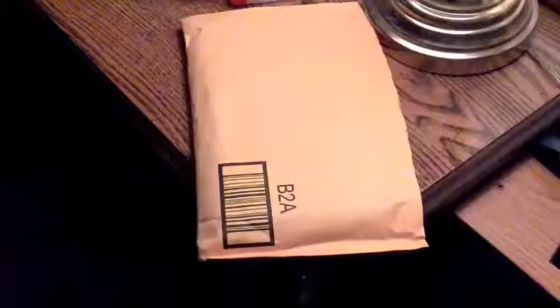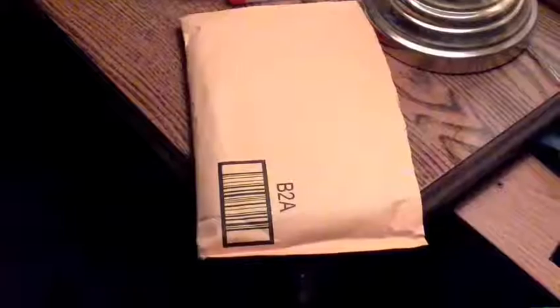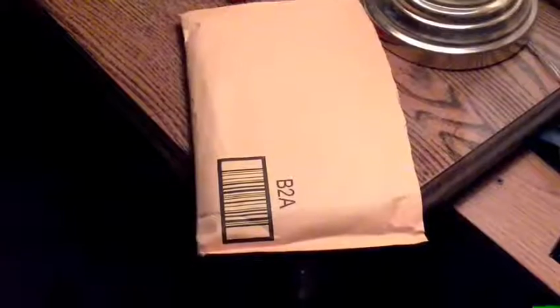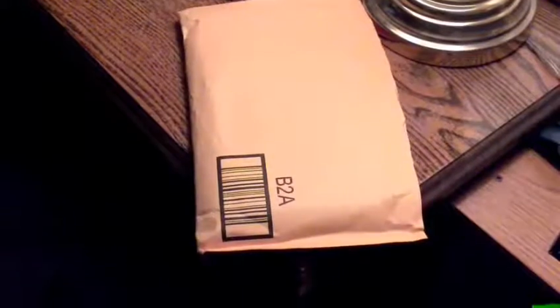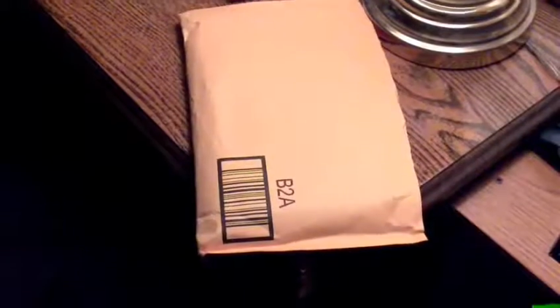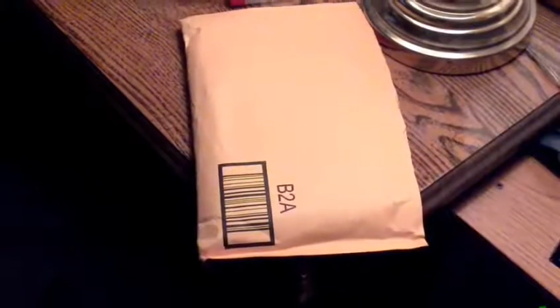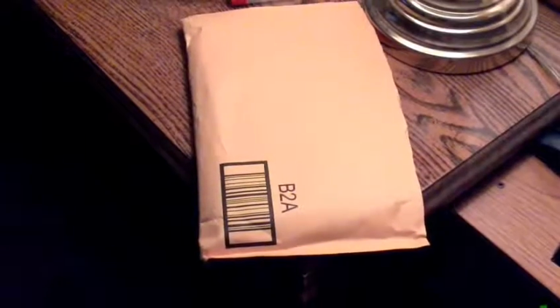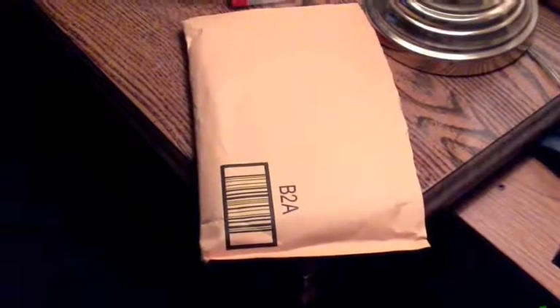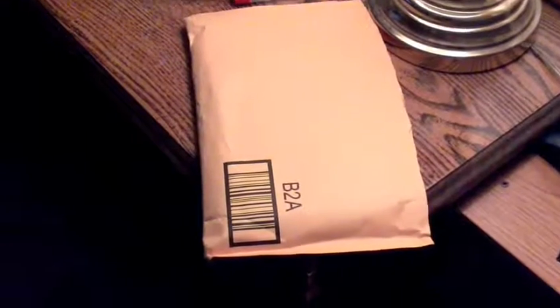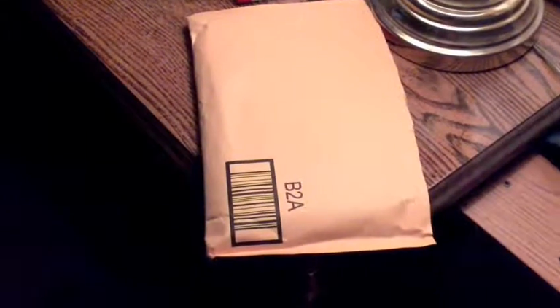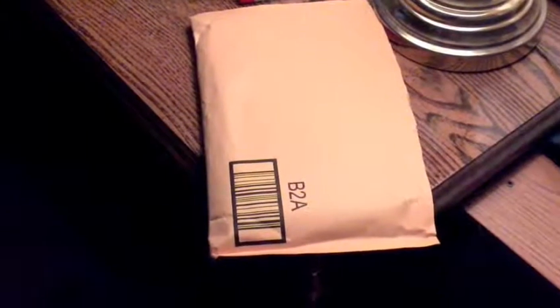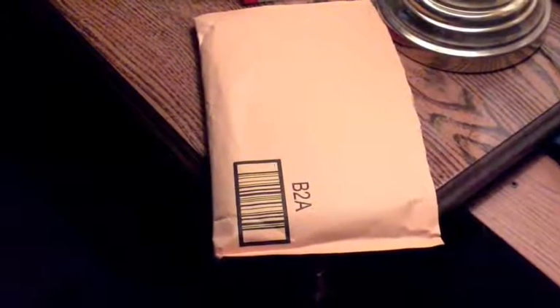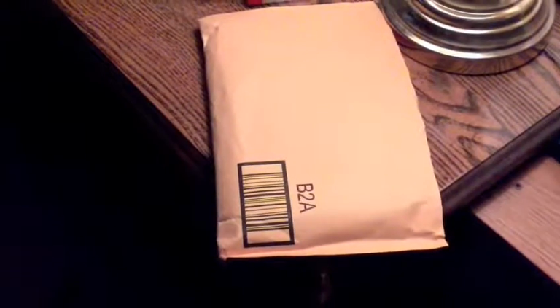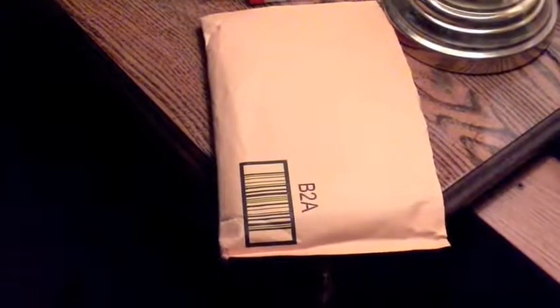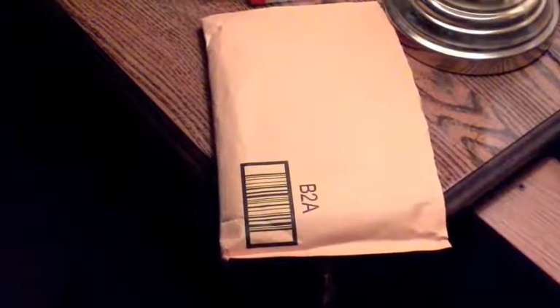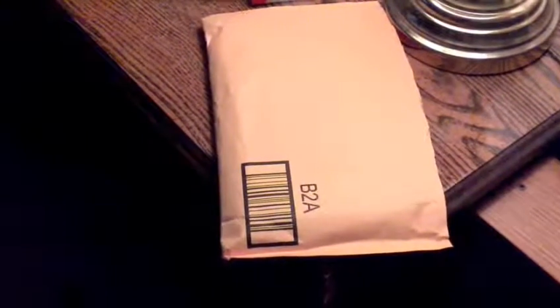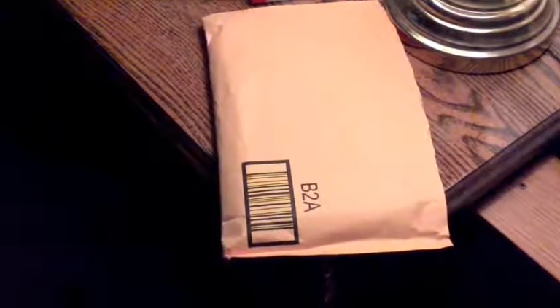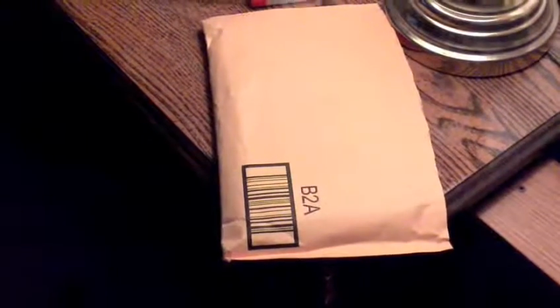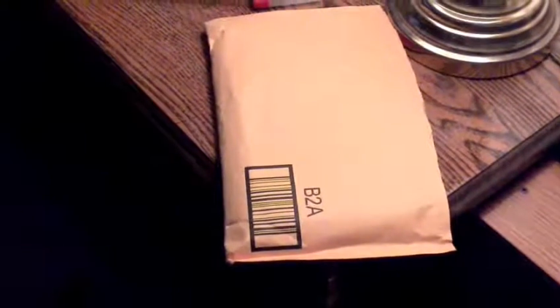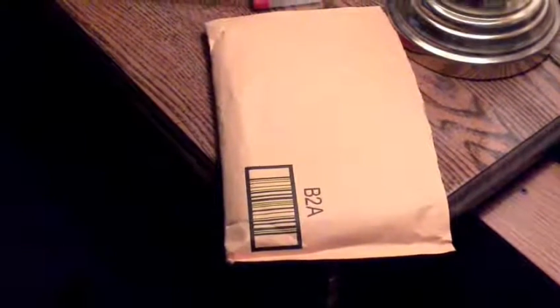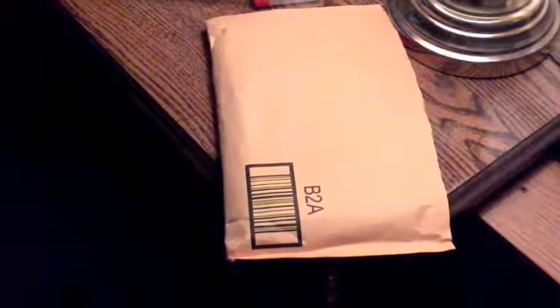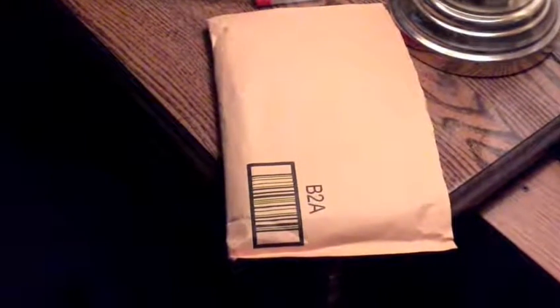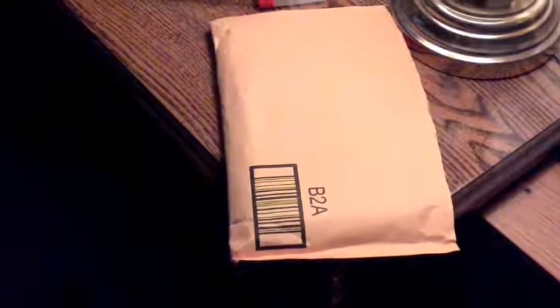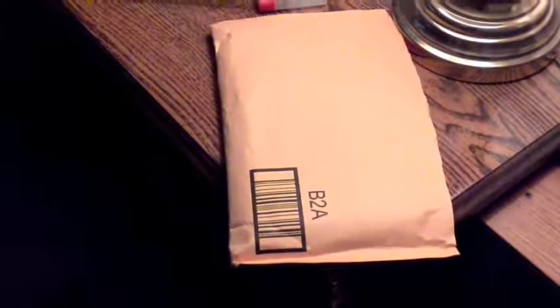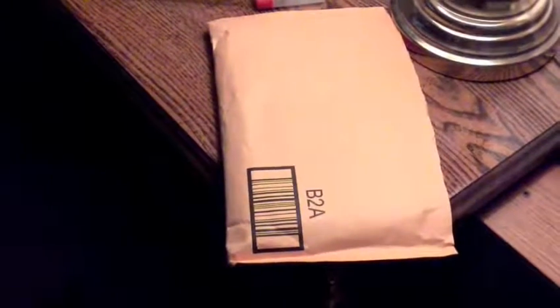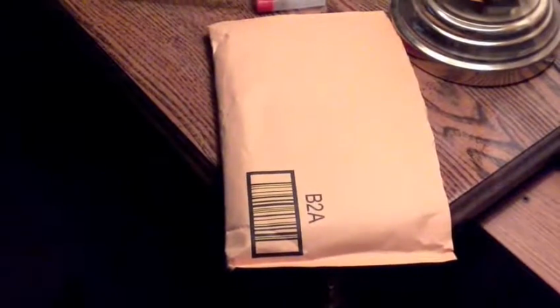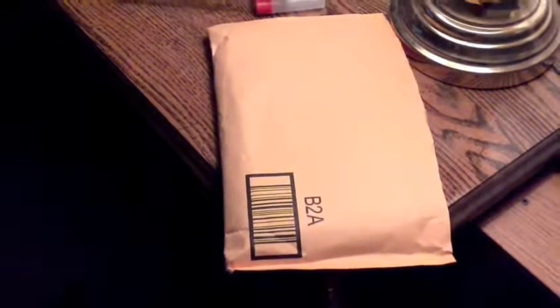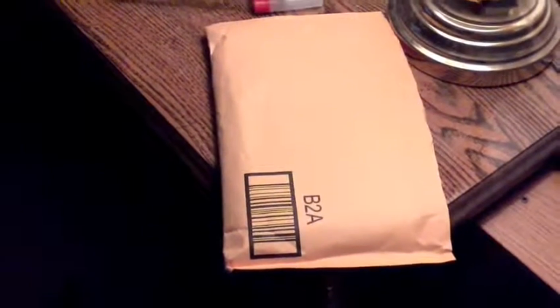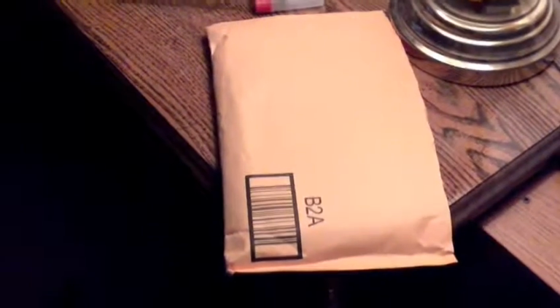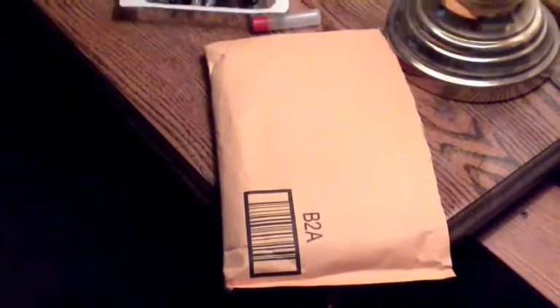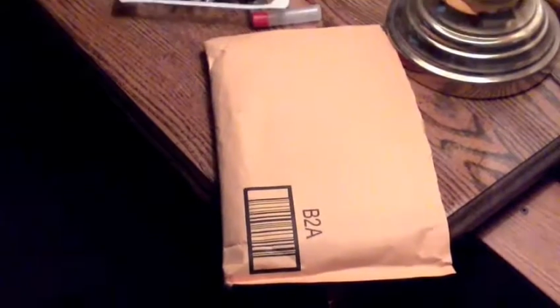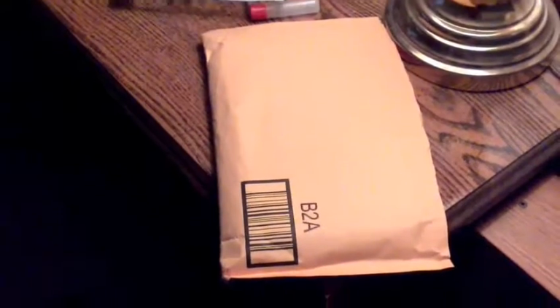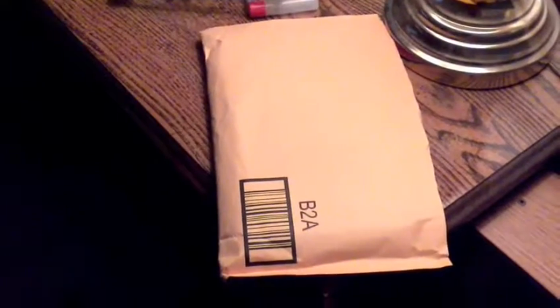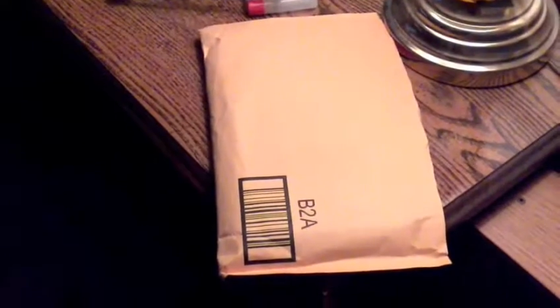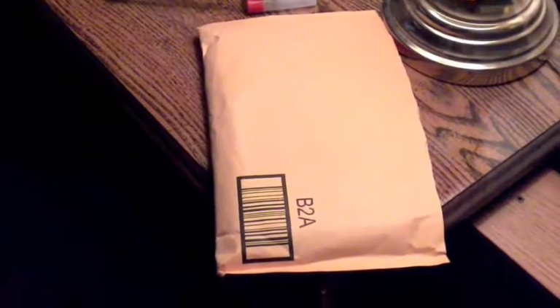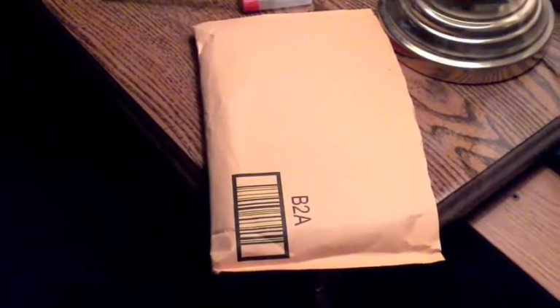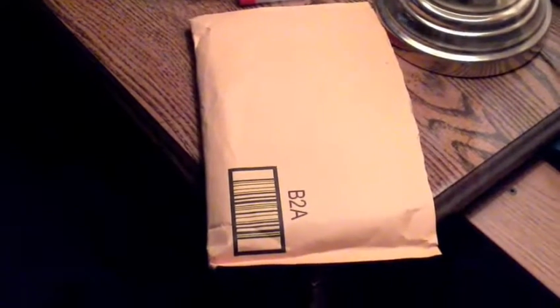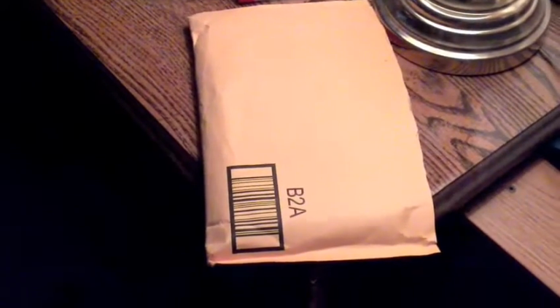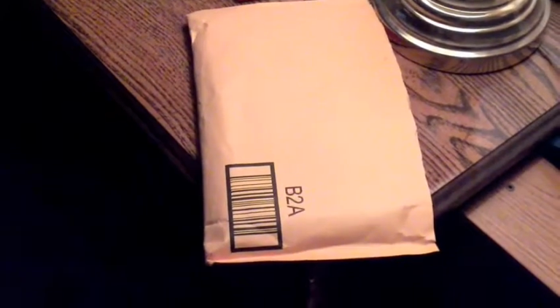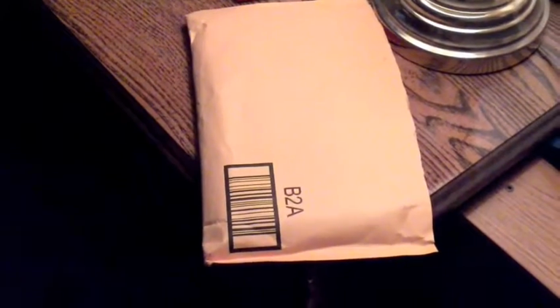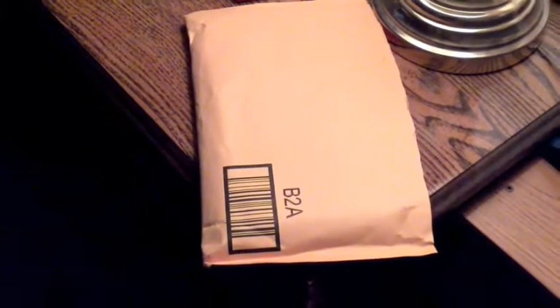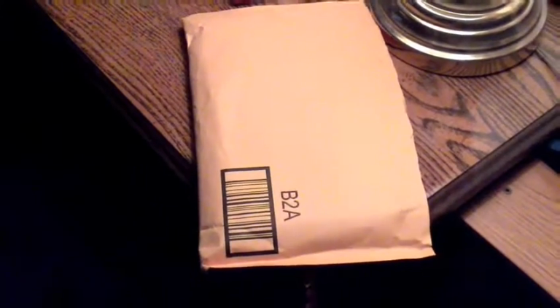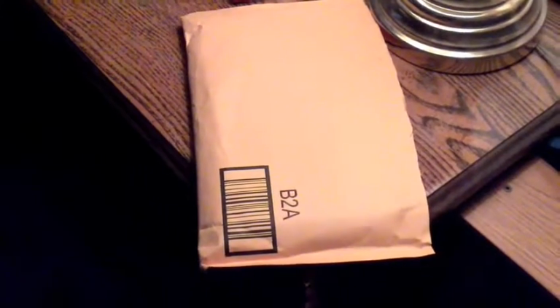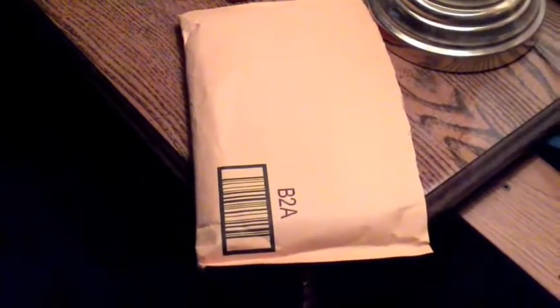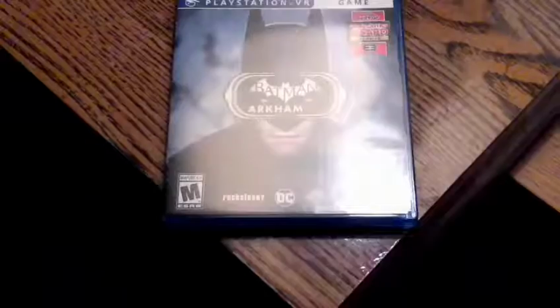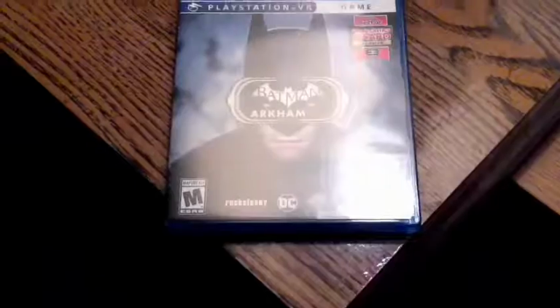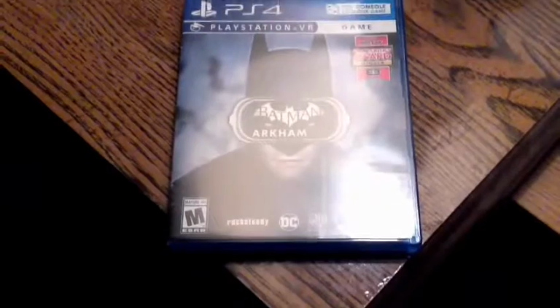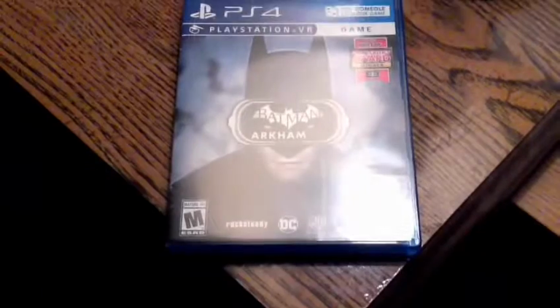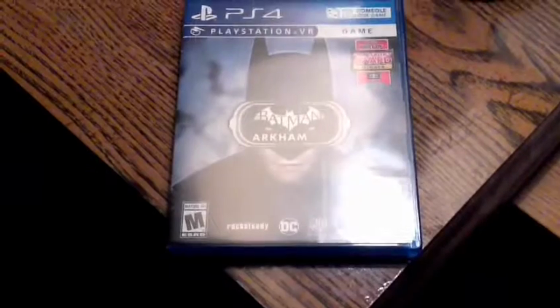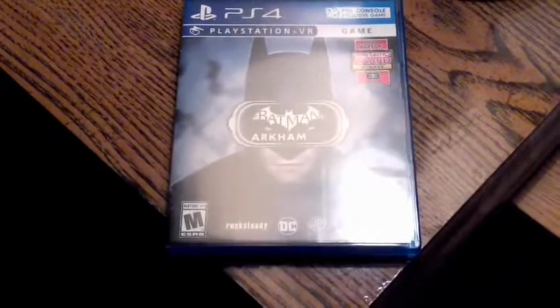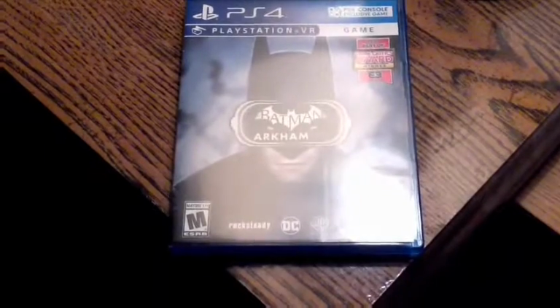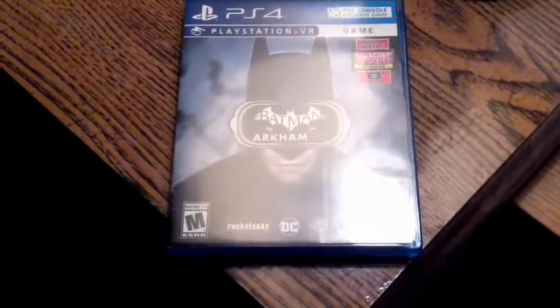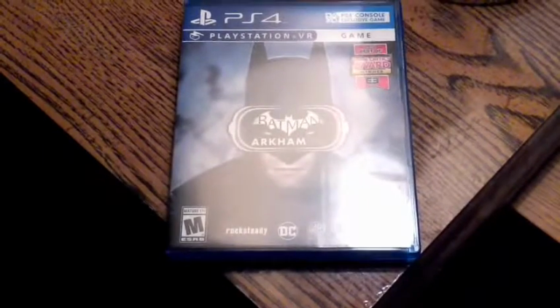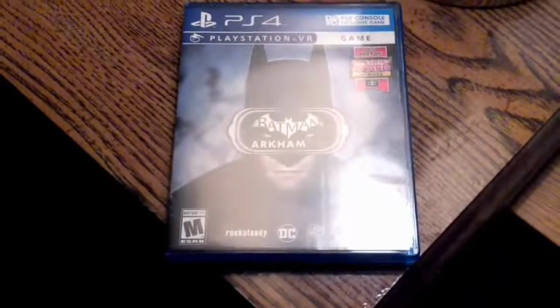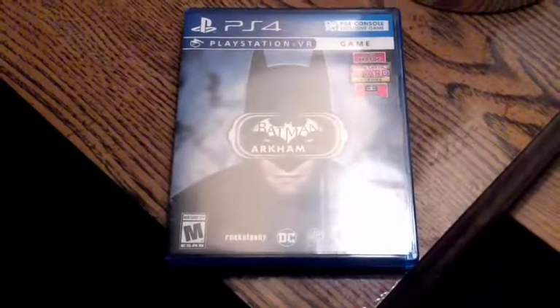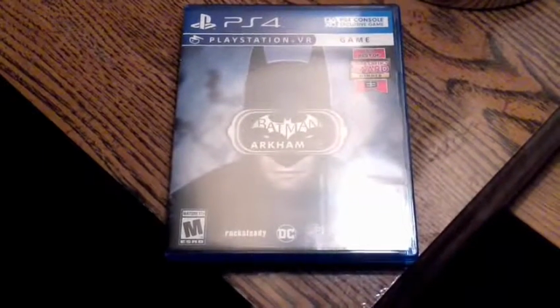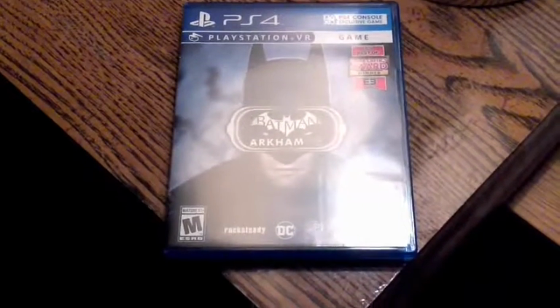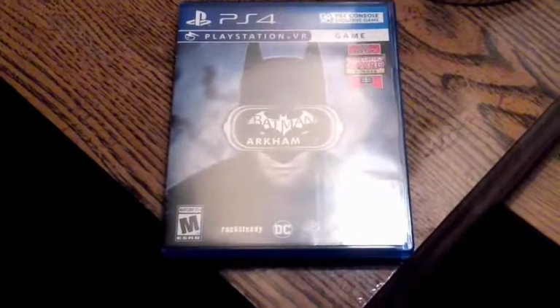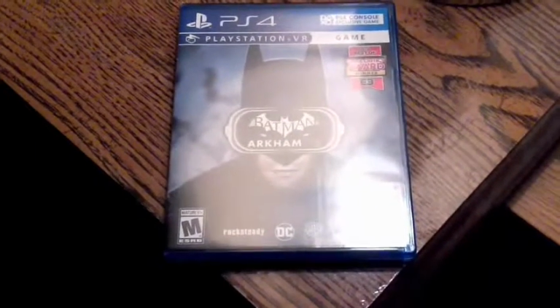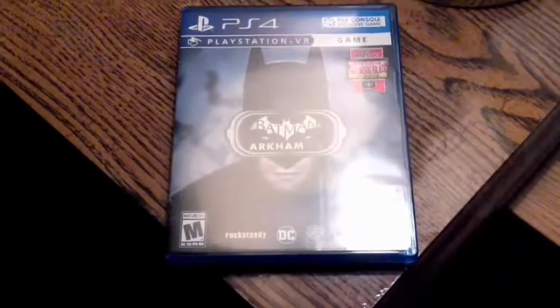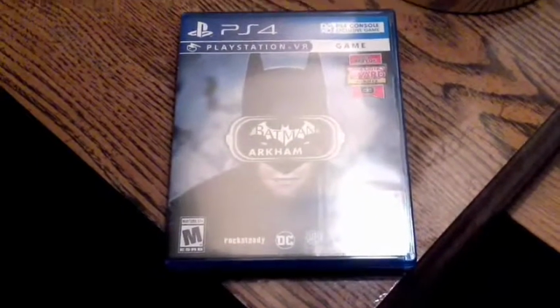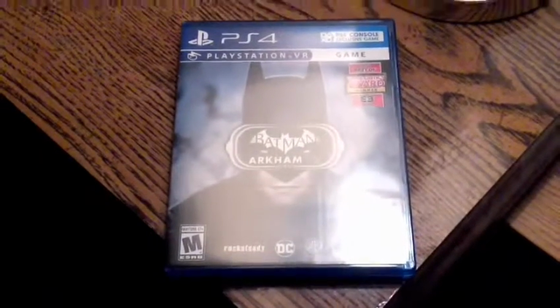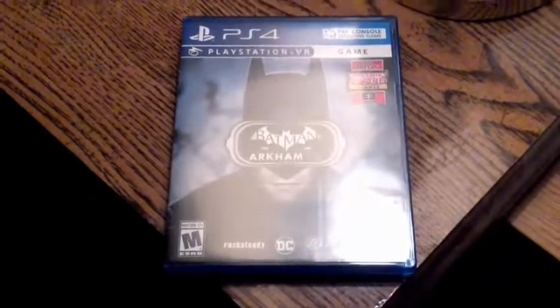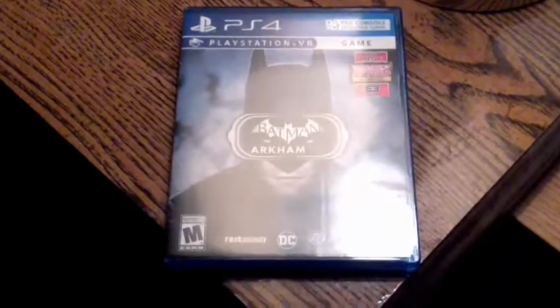Looks like we got another package here. Let's see what it is. It's Batman Arkham VR.